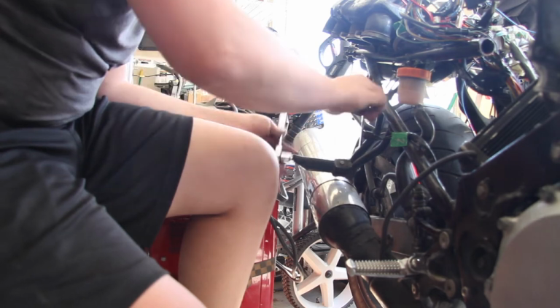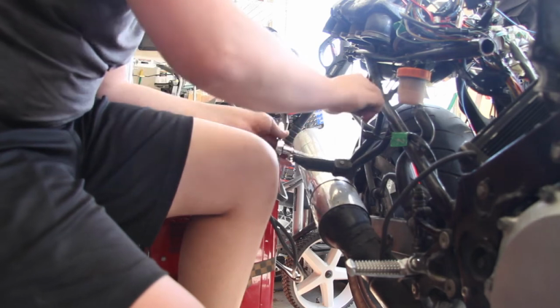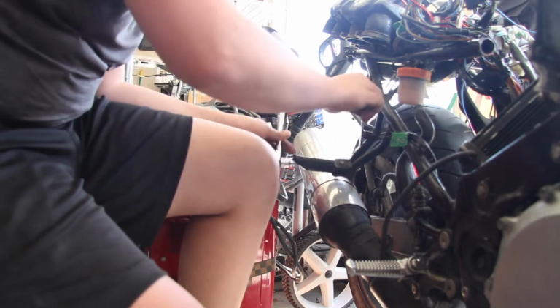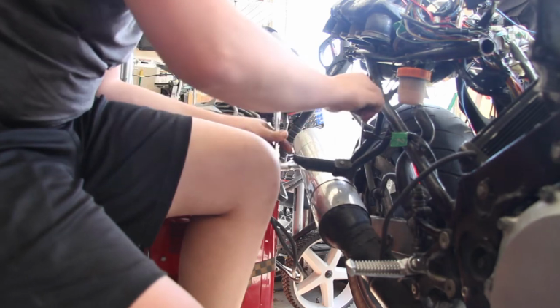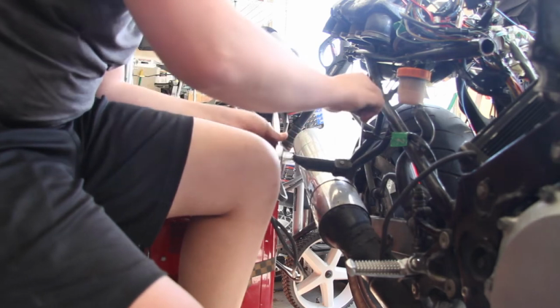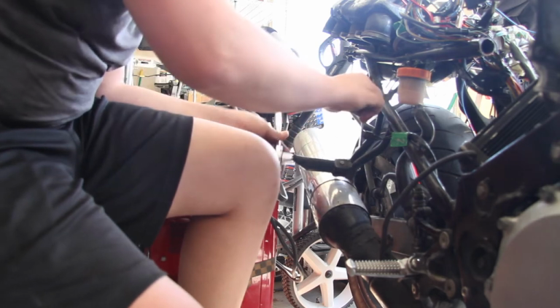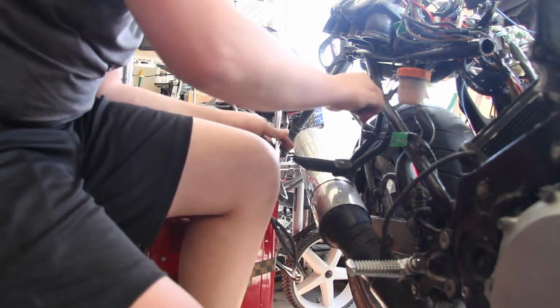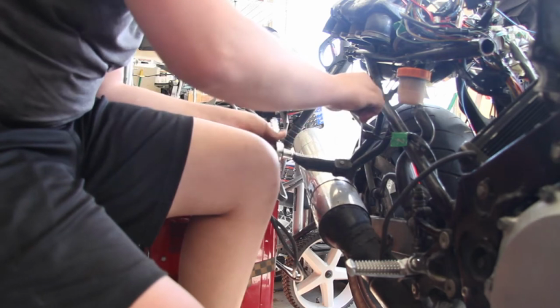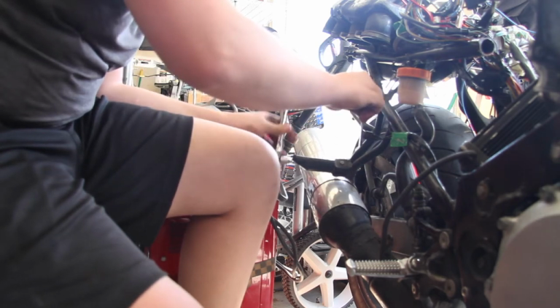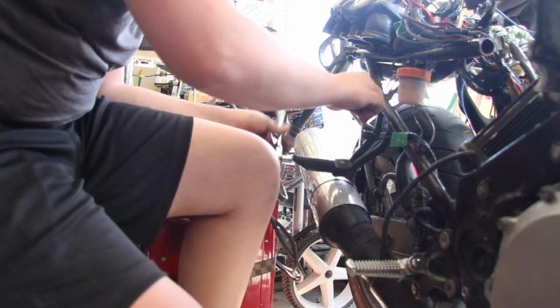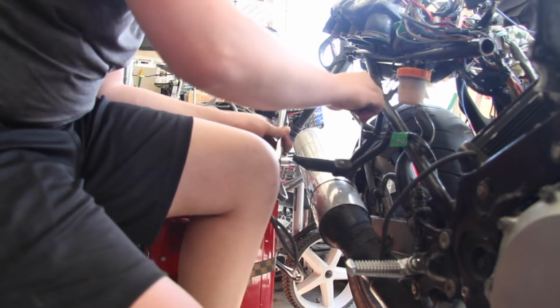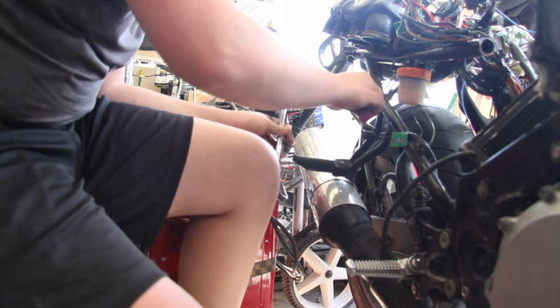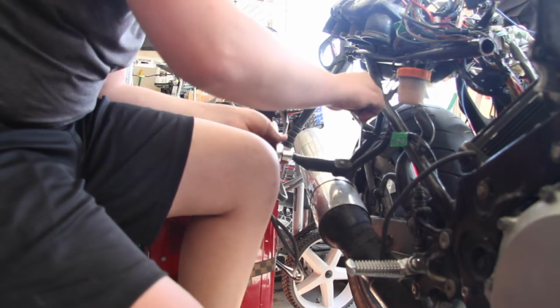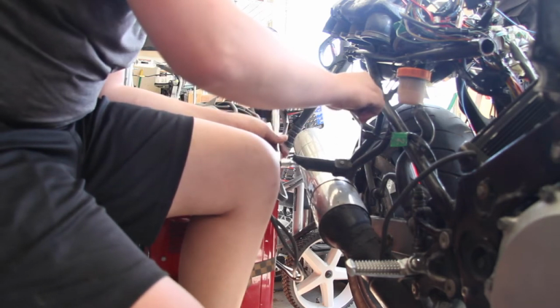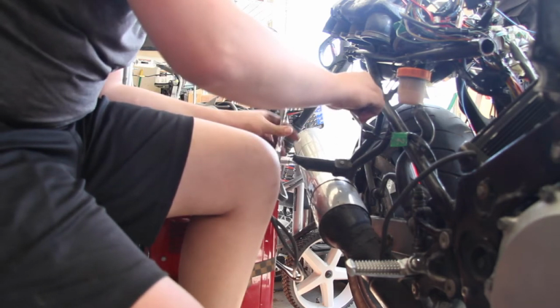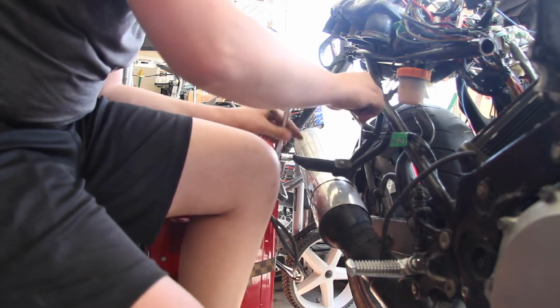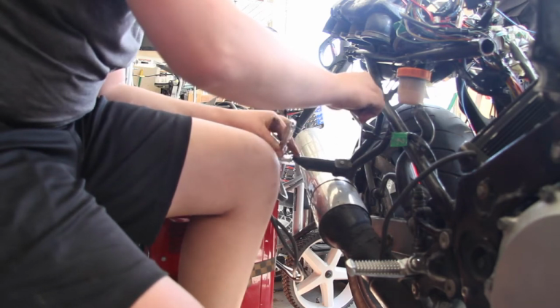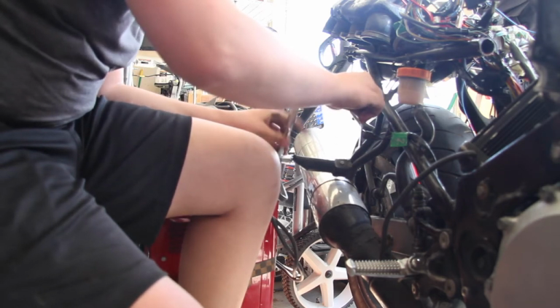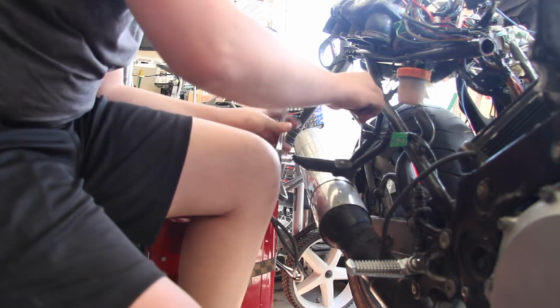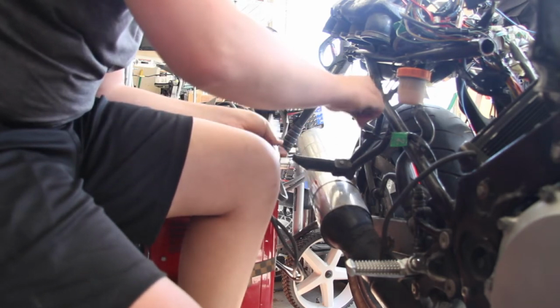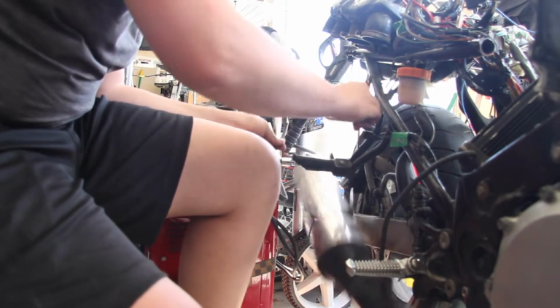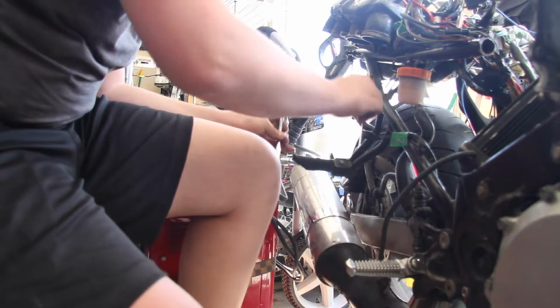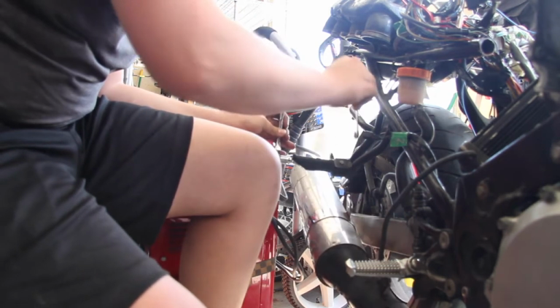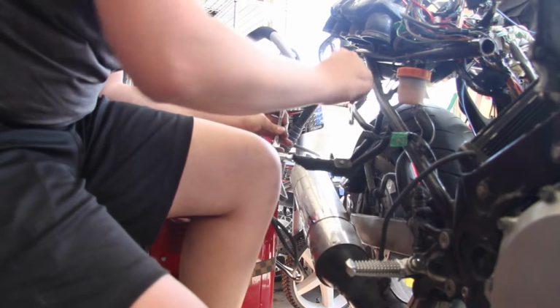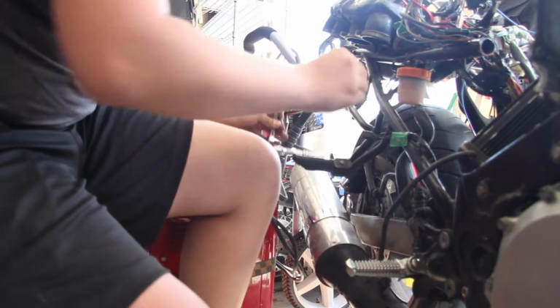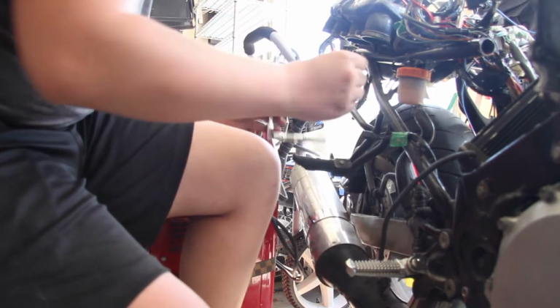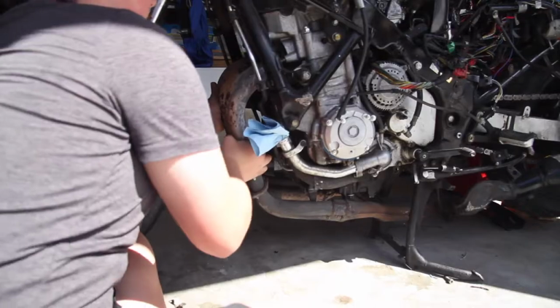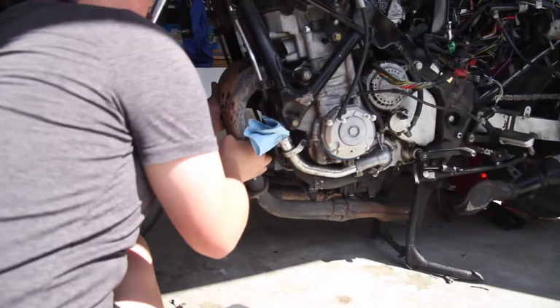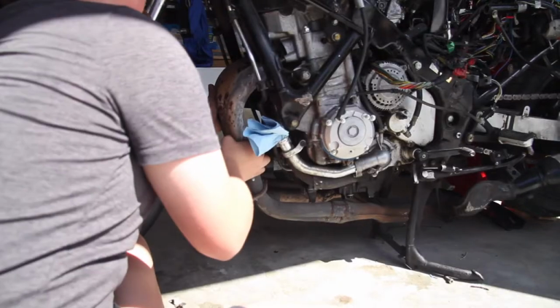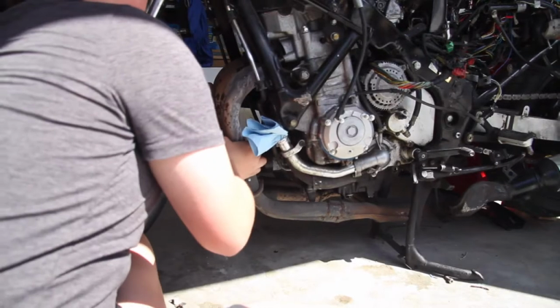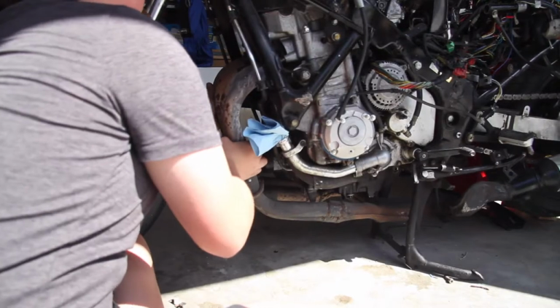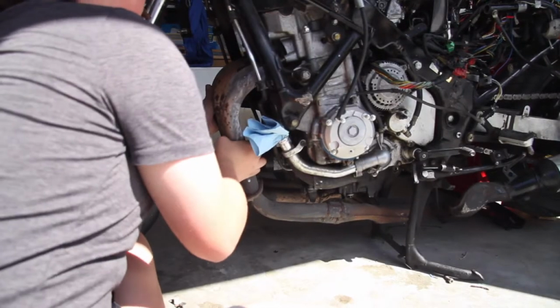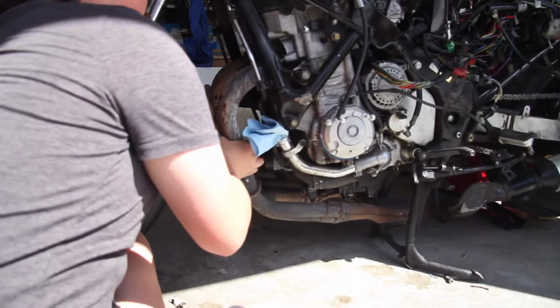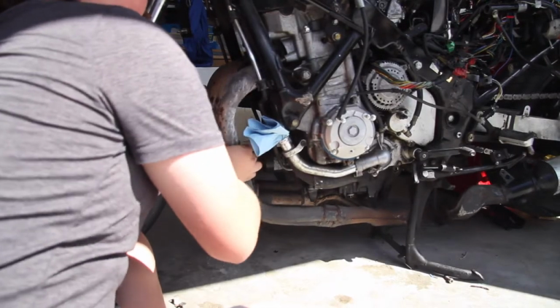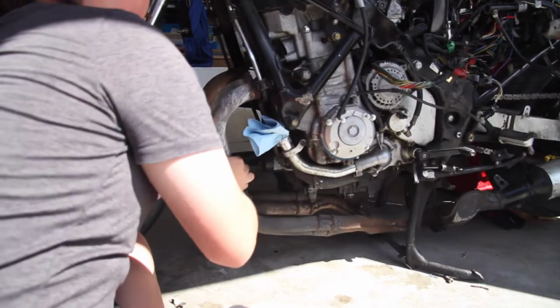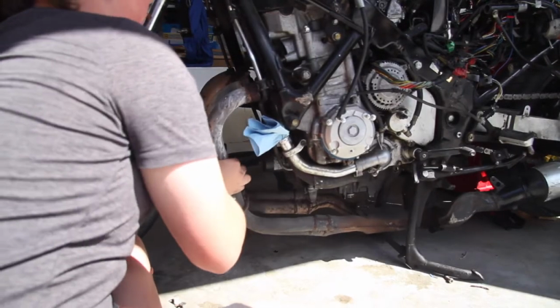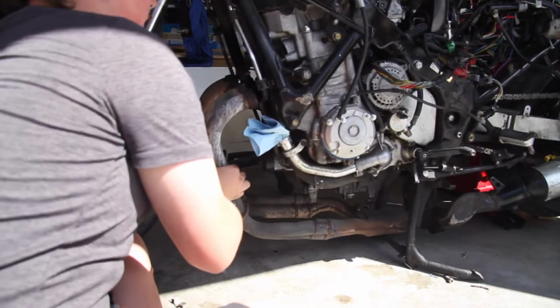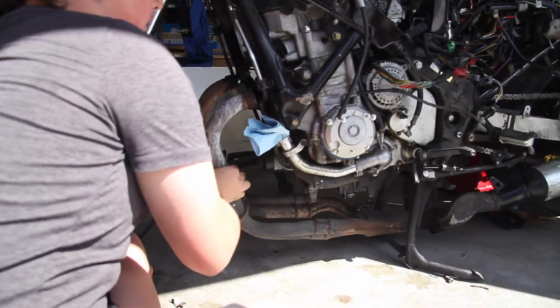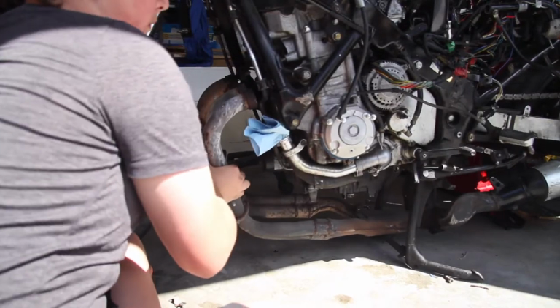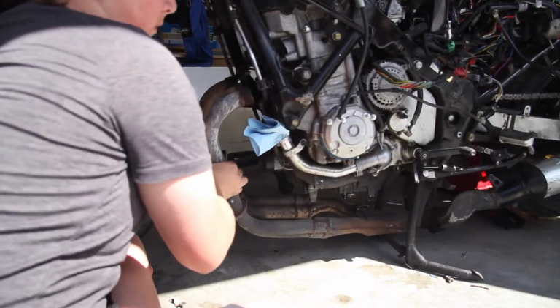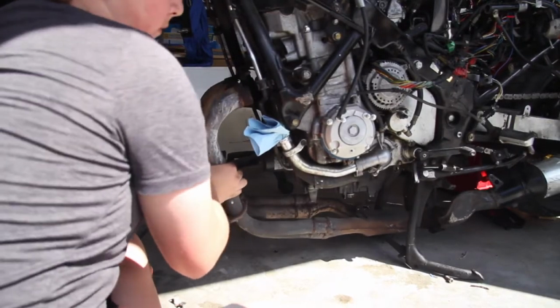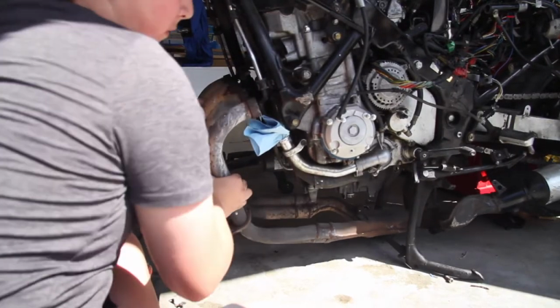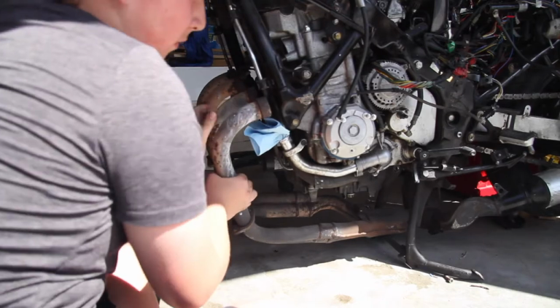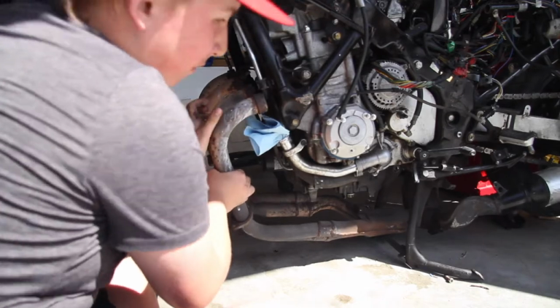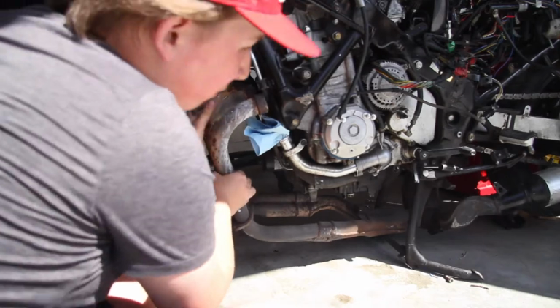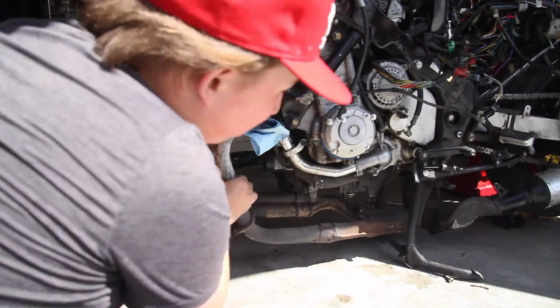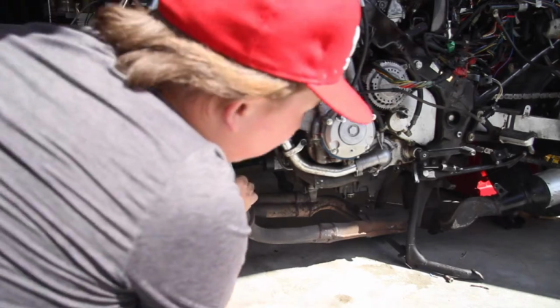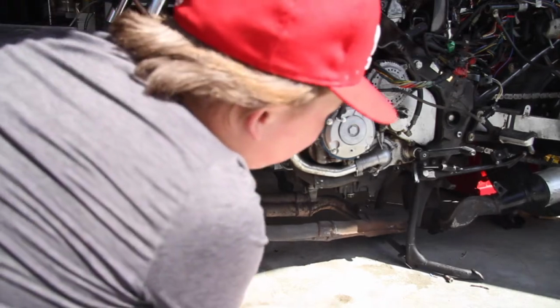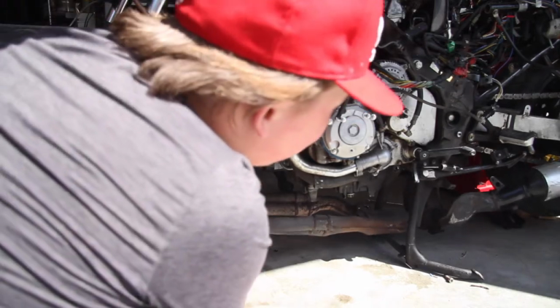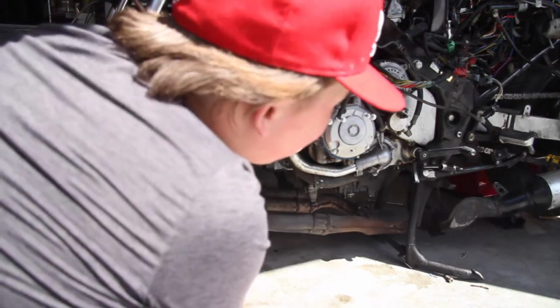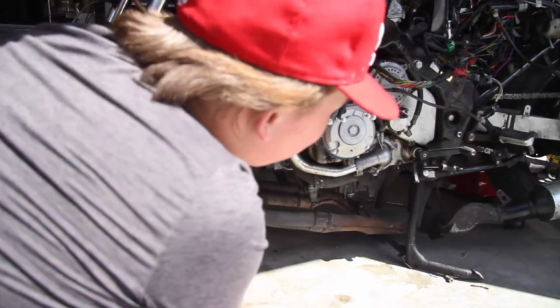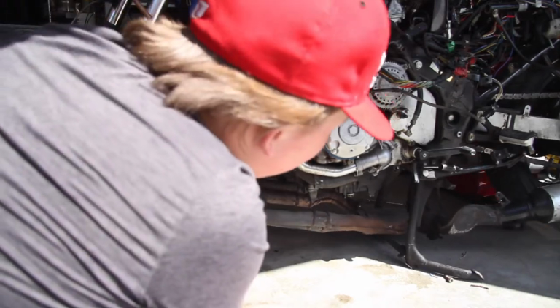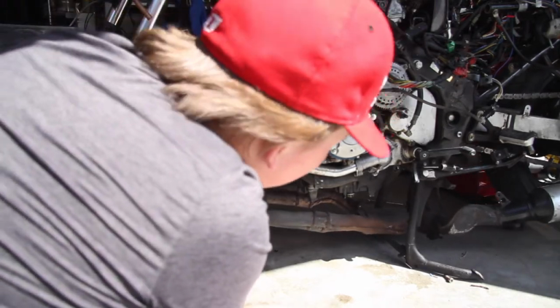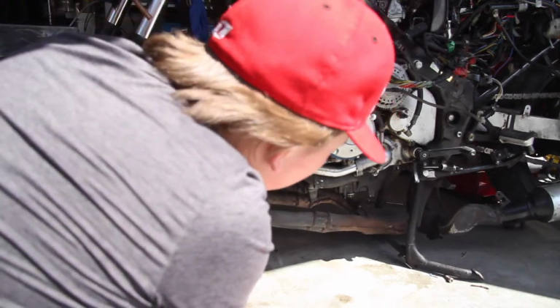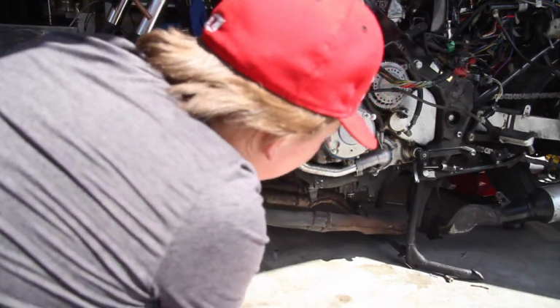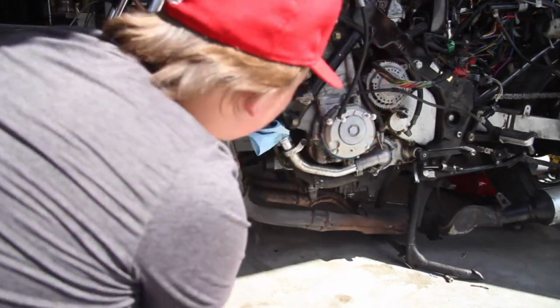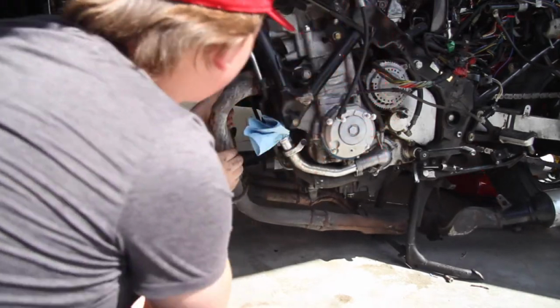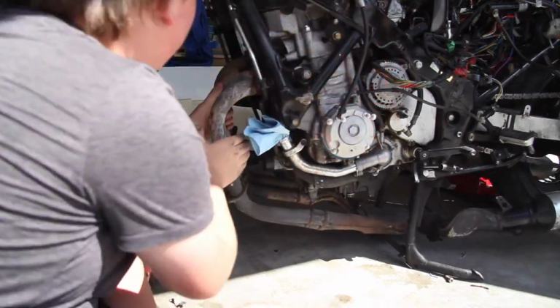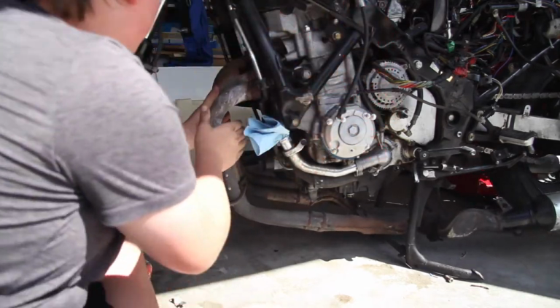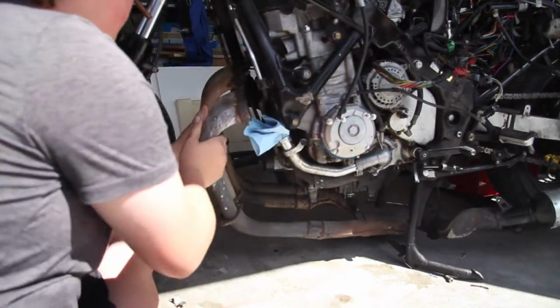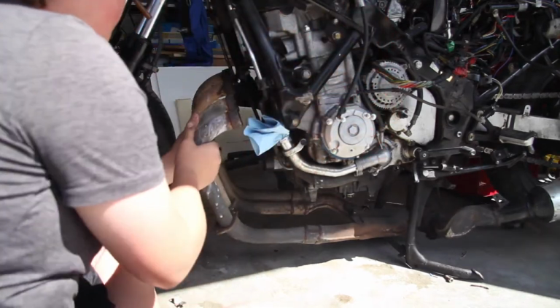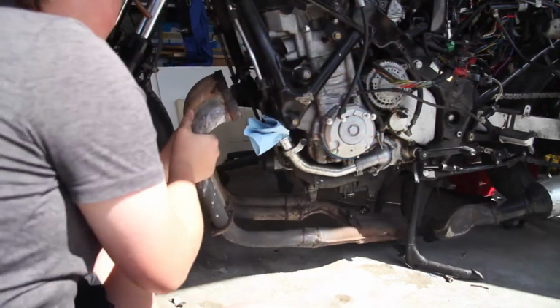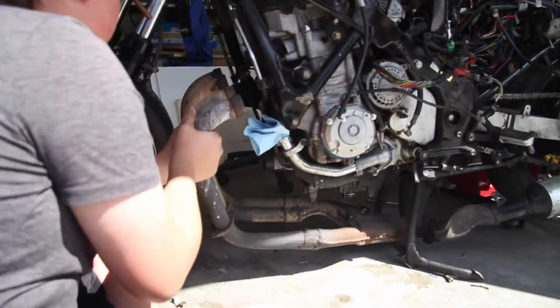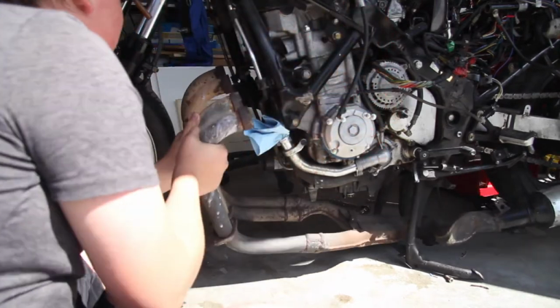Welcome to part 7 of my buggy build. This video was an absolute bear to edit, so if you could leave a like that would be greatly appreciated. Enjoy the video!